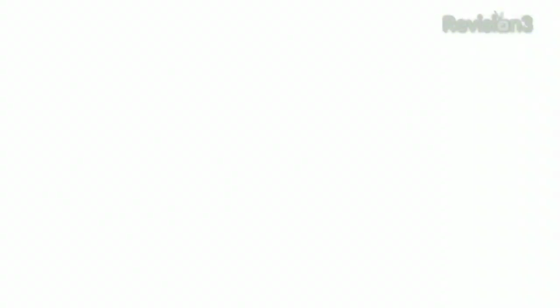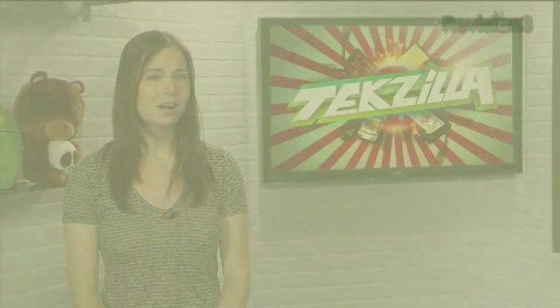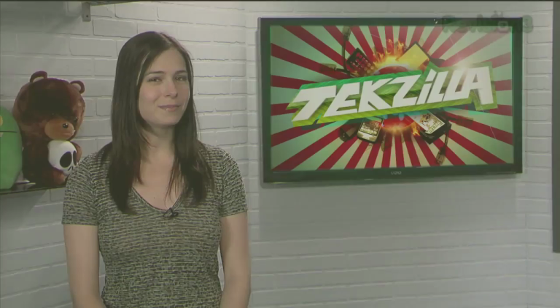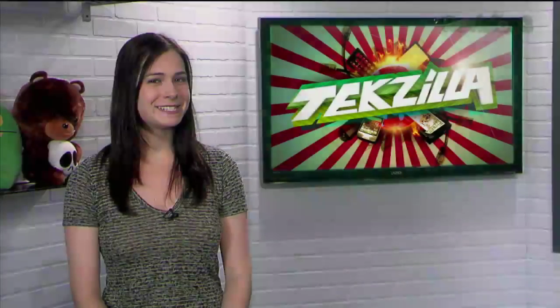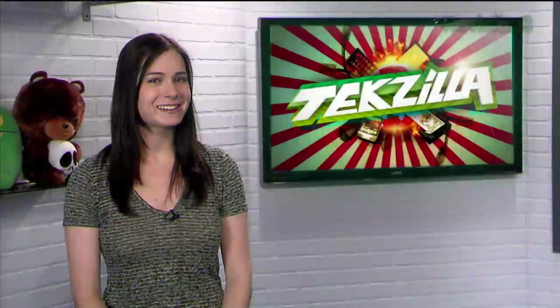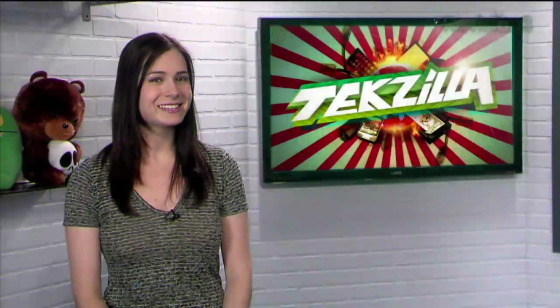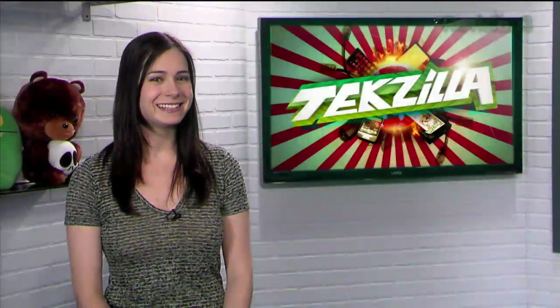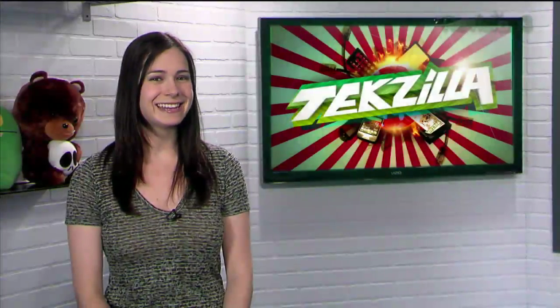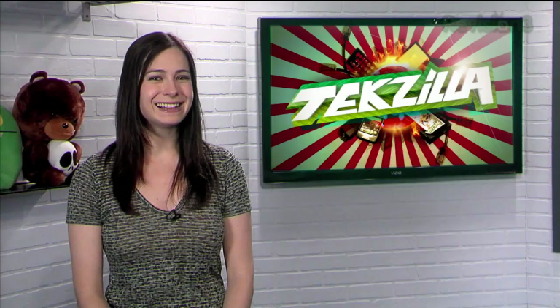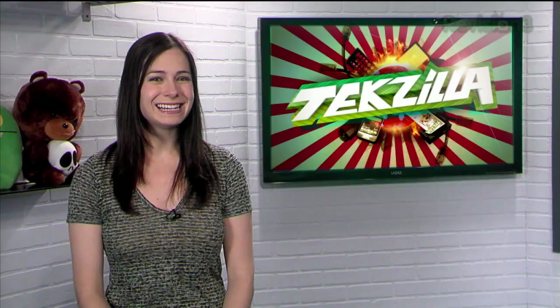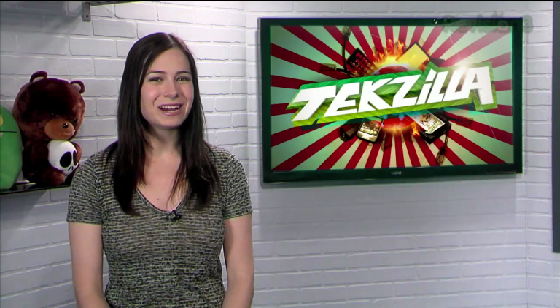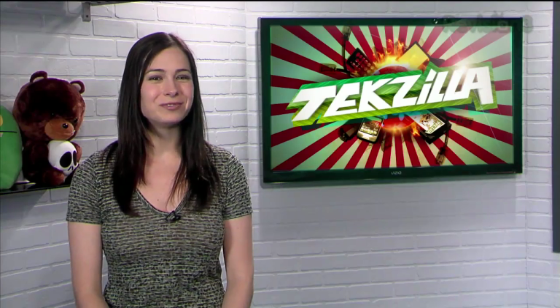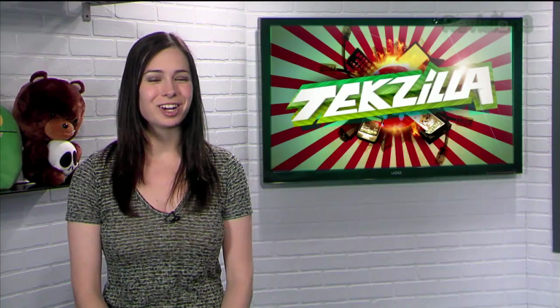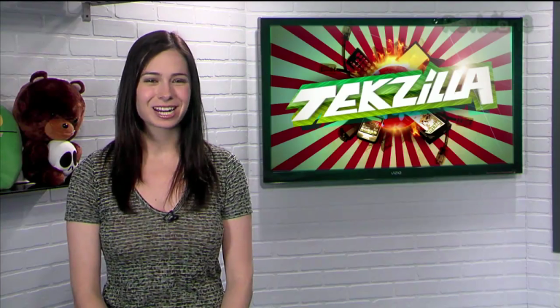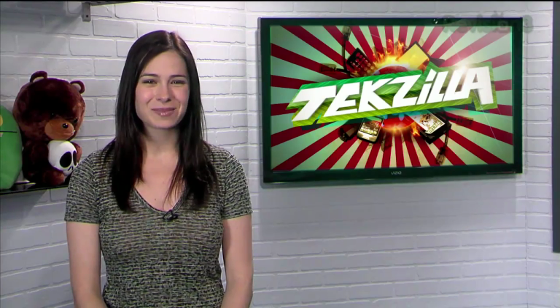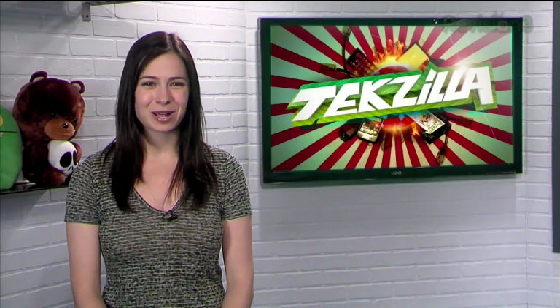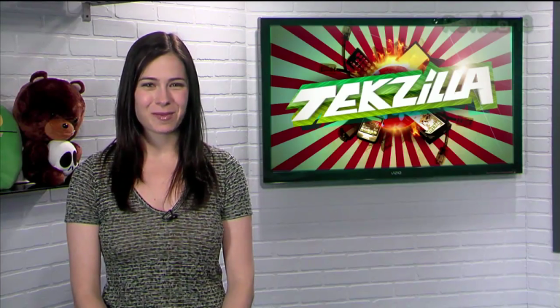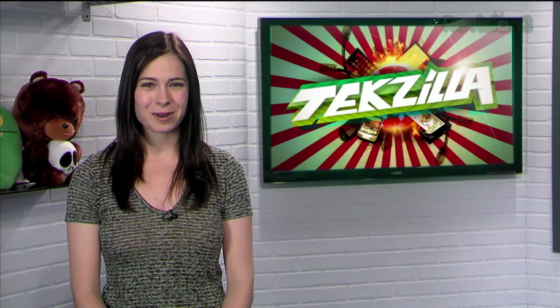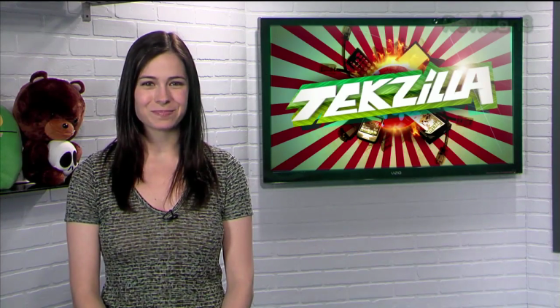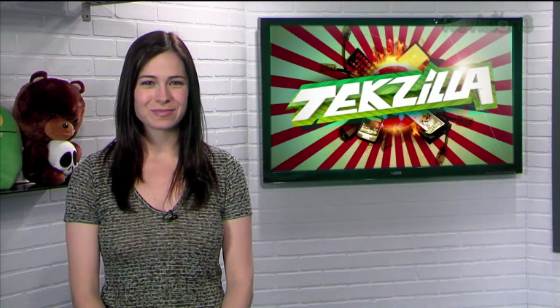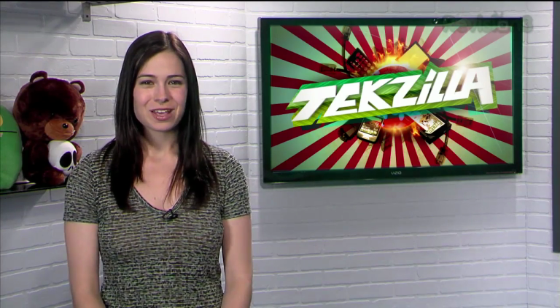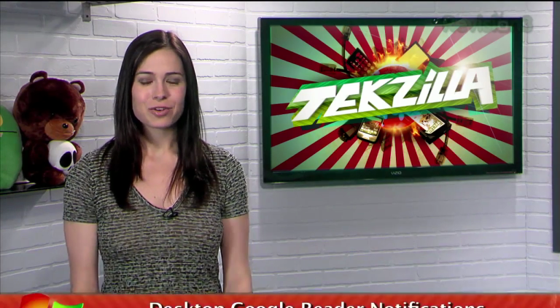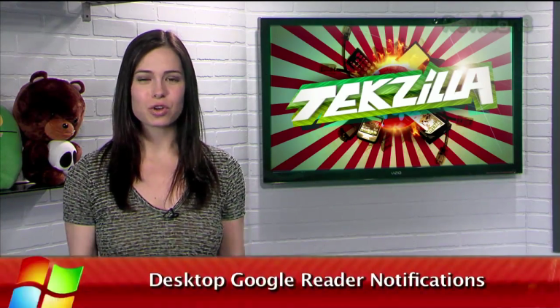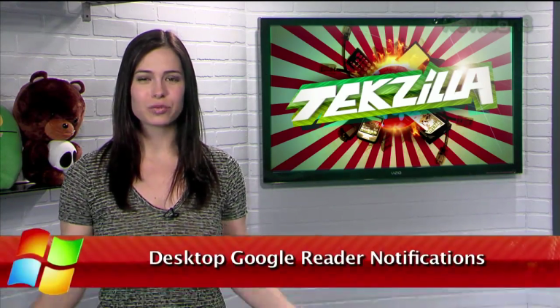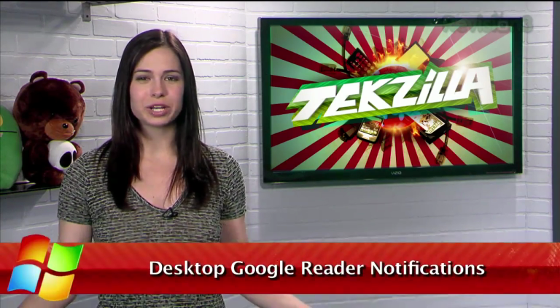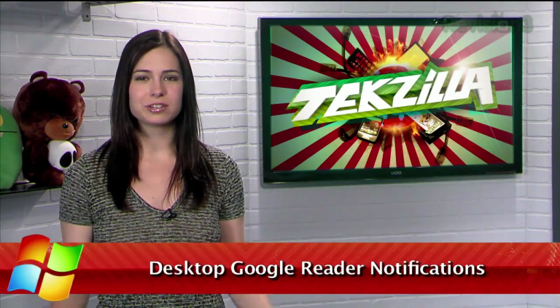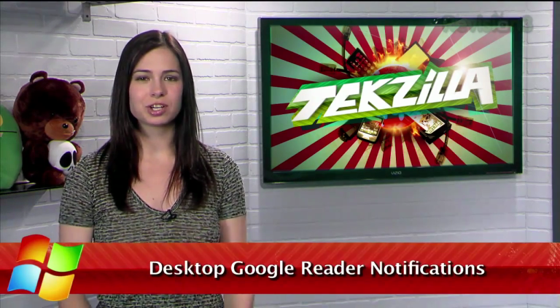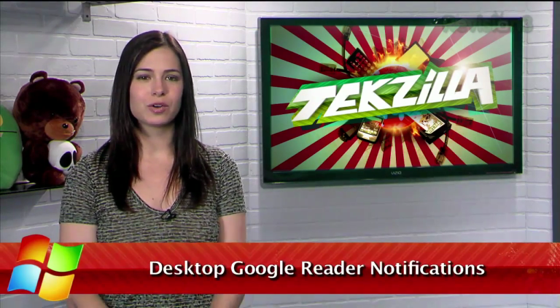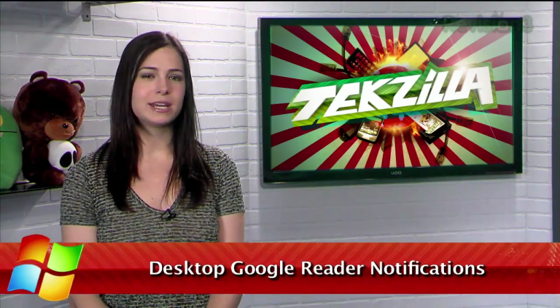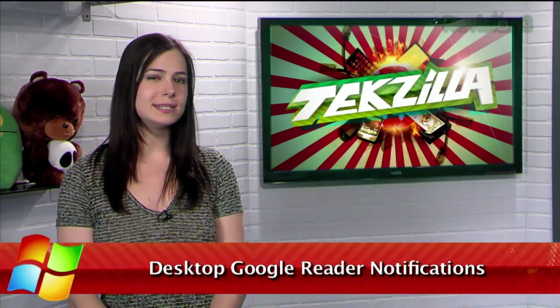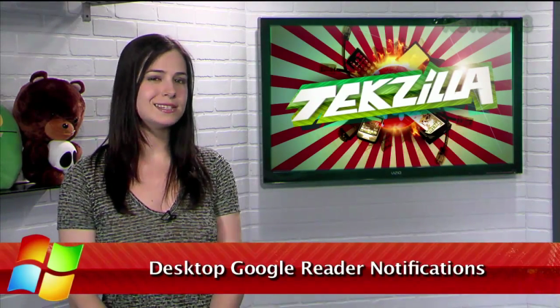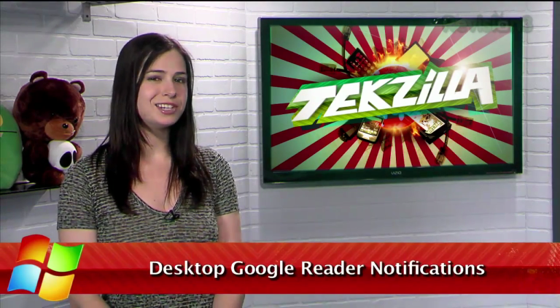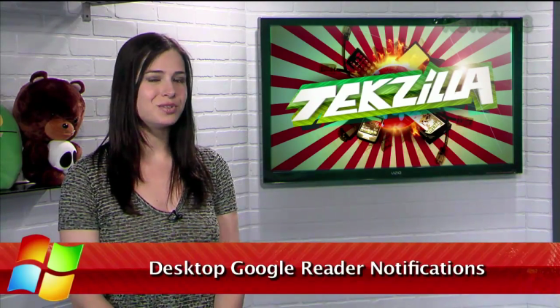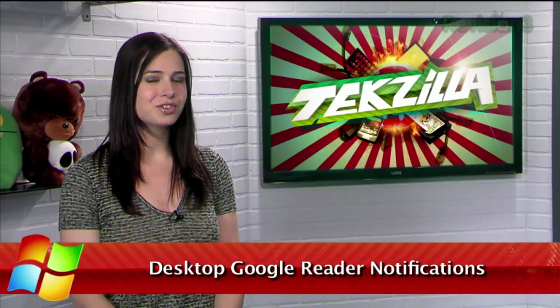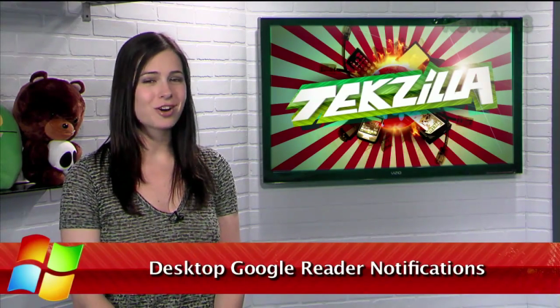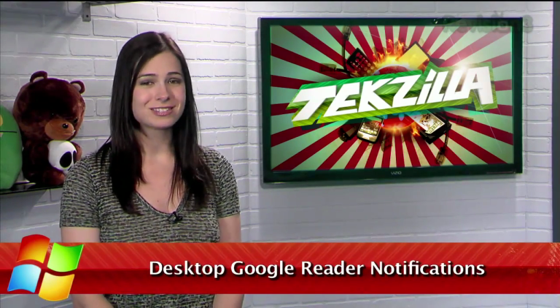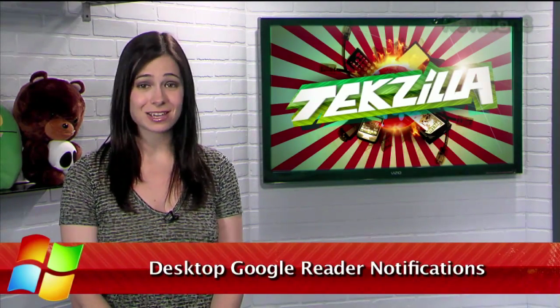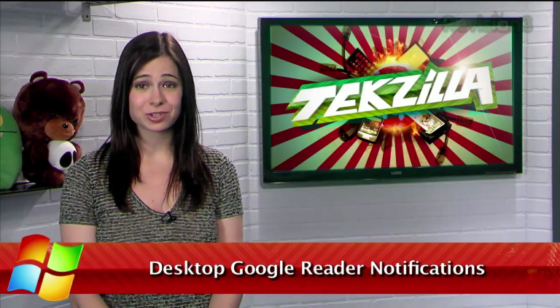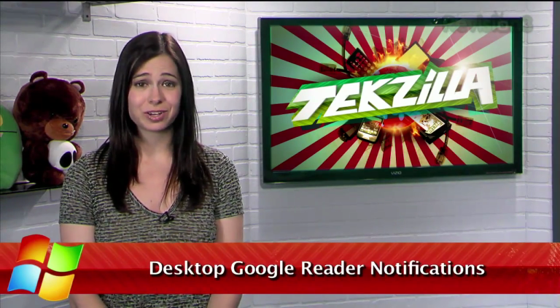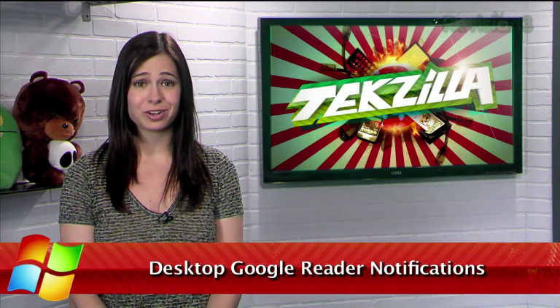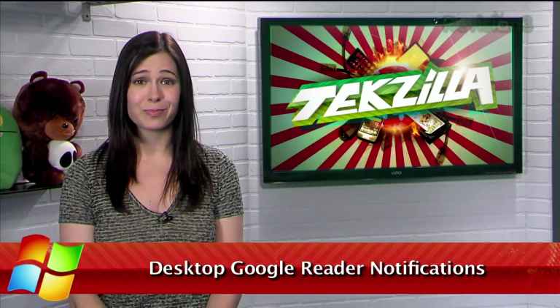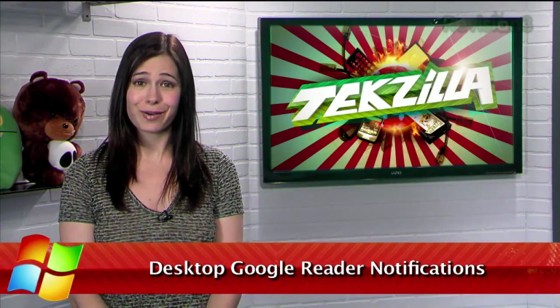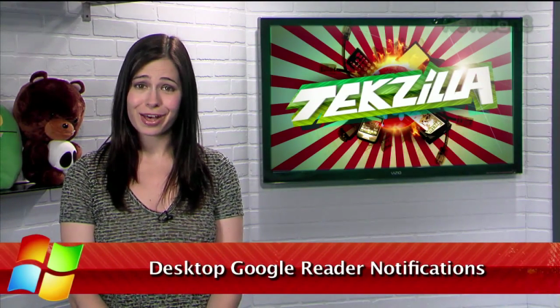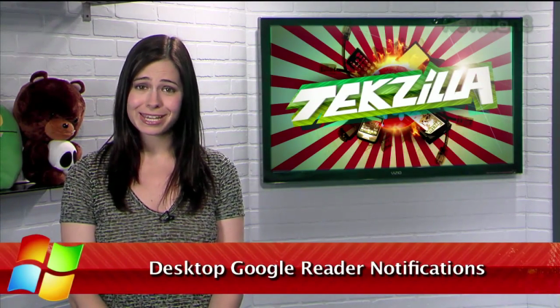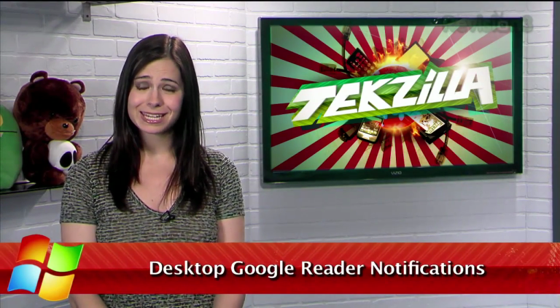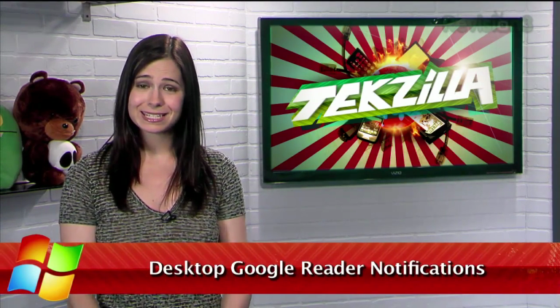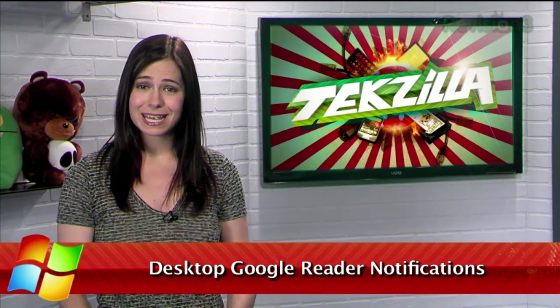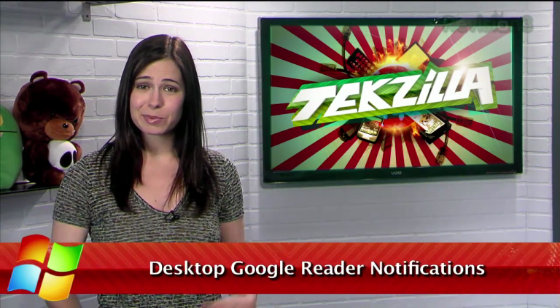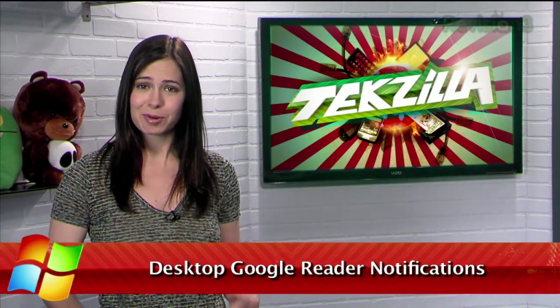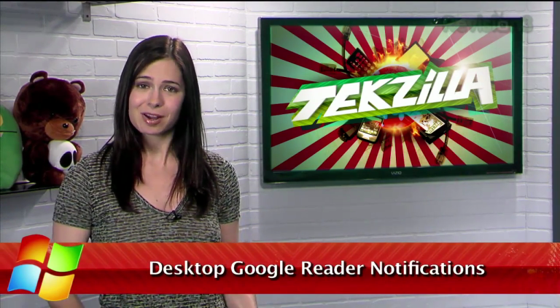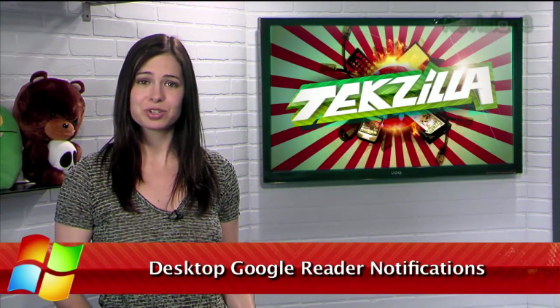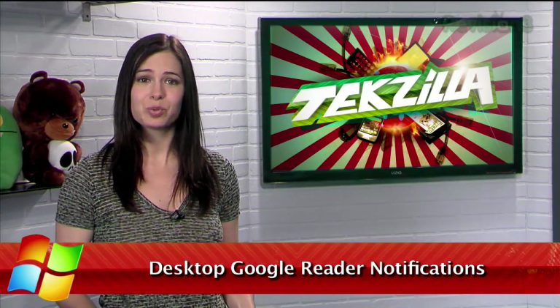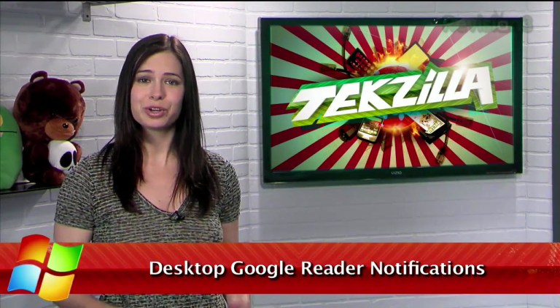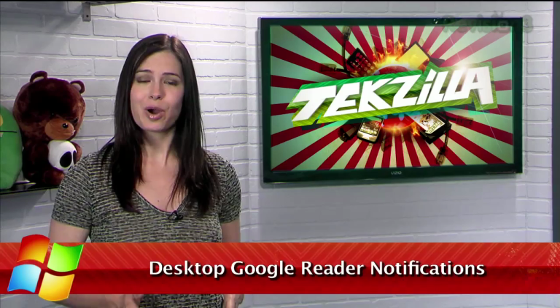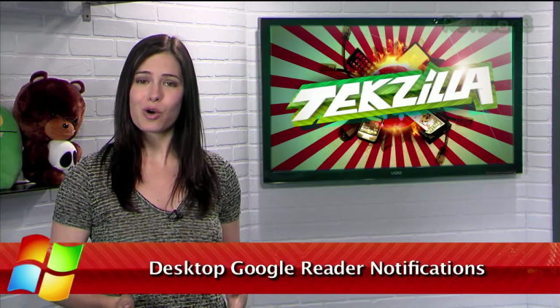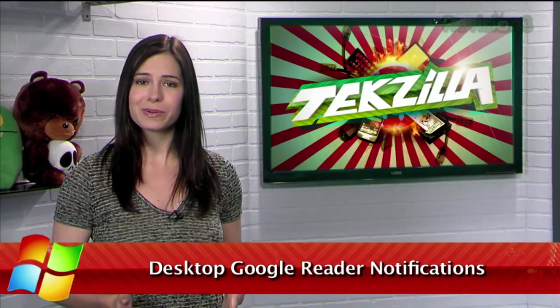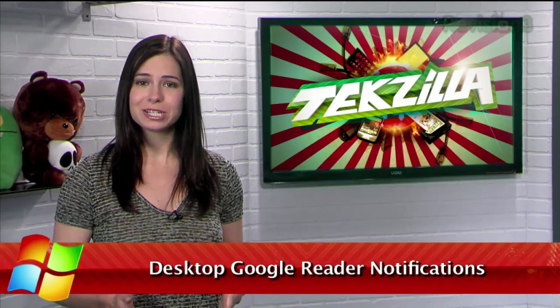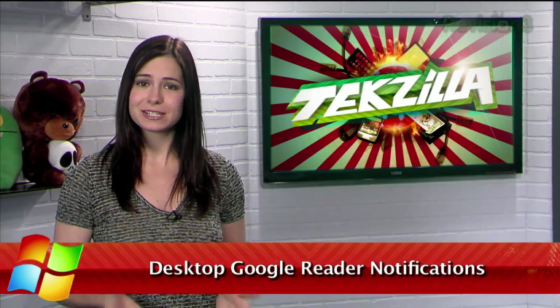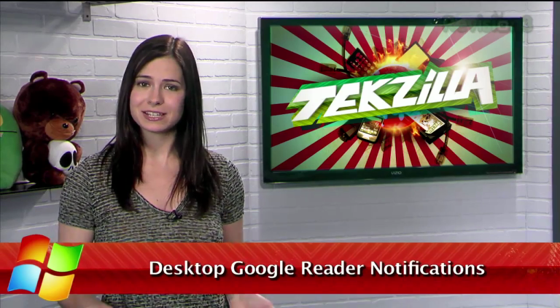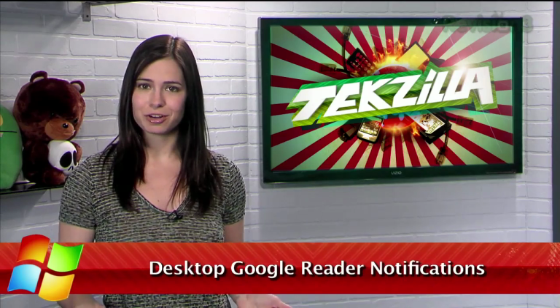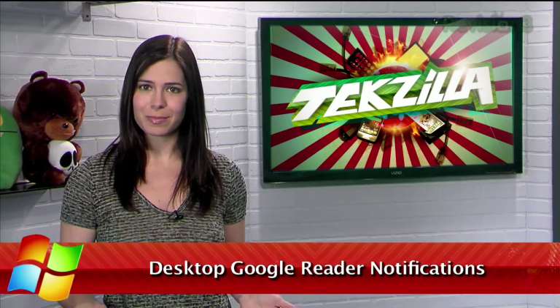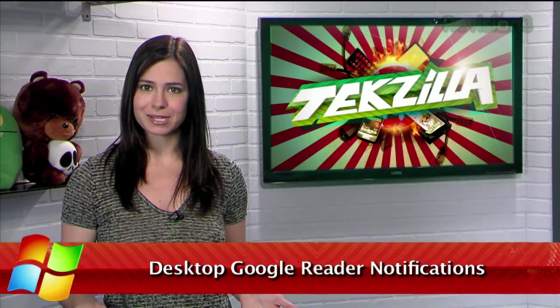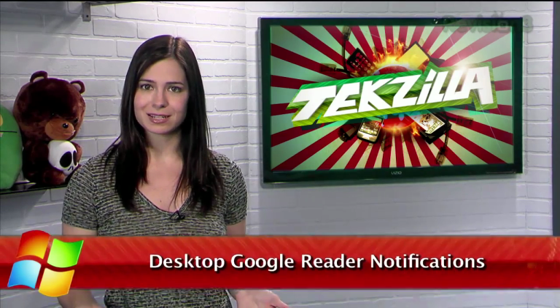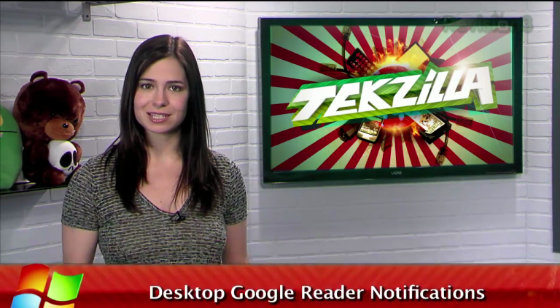Welcome to Techzilla Daily, I'm Veronica Belmont. Google Reader is a great easy-to-use RSS reader, but you need to keep a browser window open to see your updates.